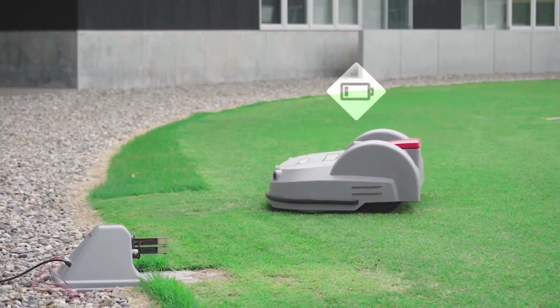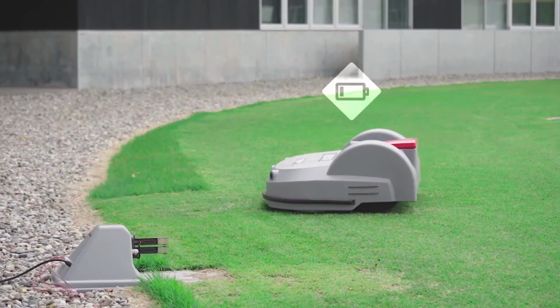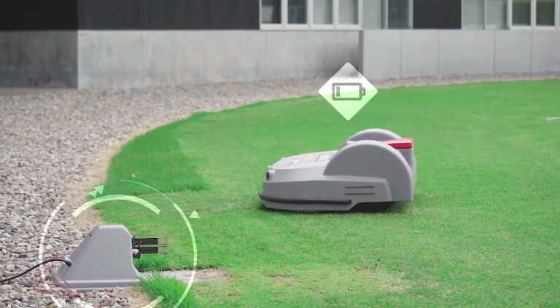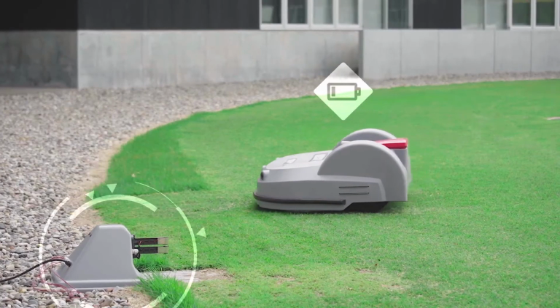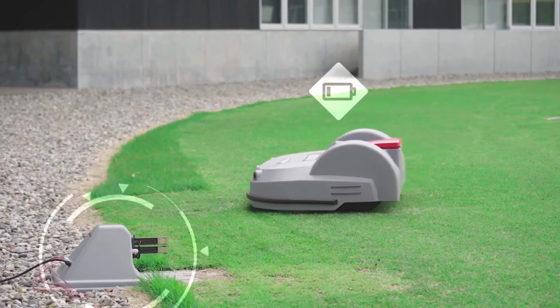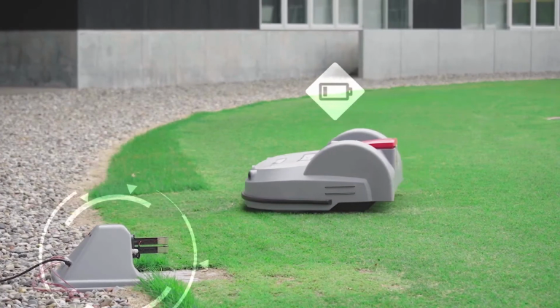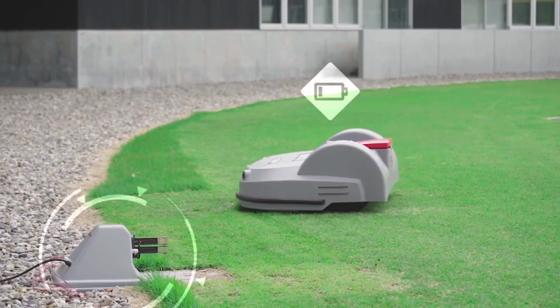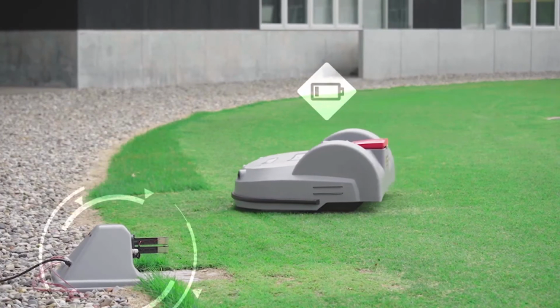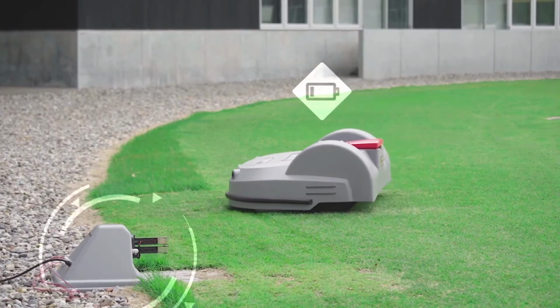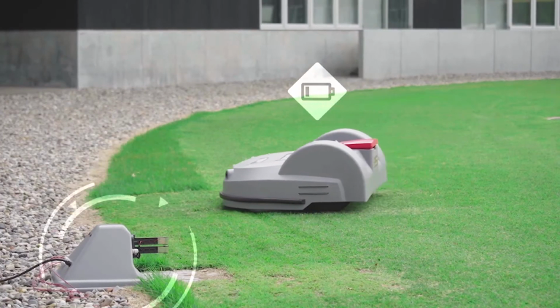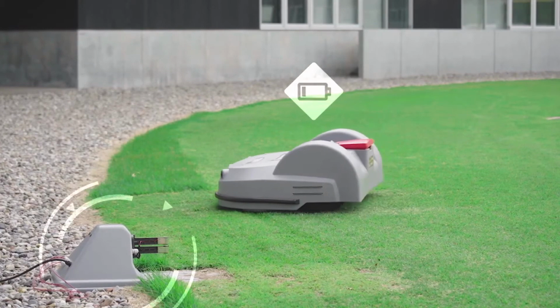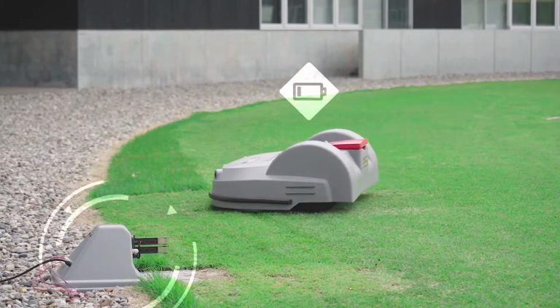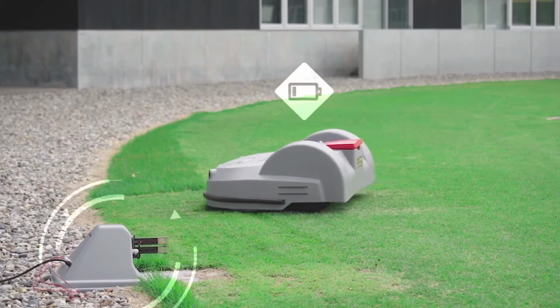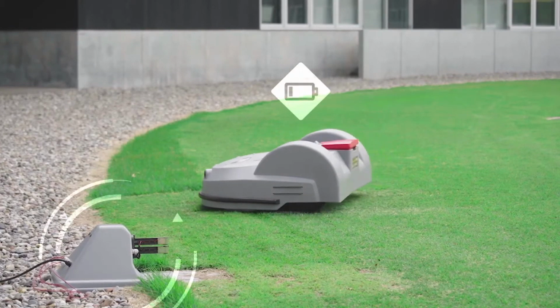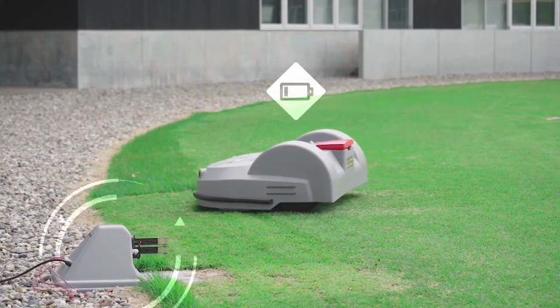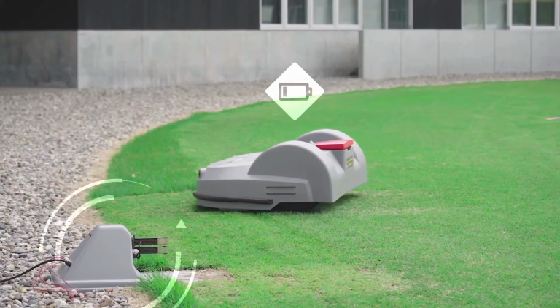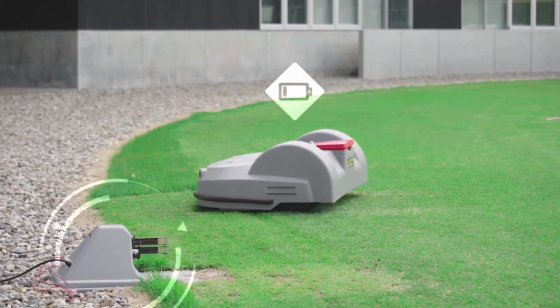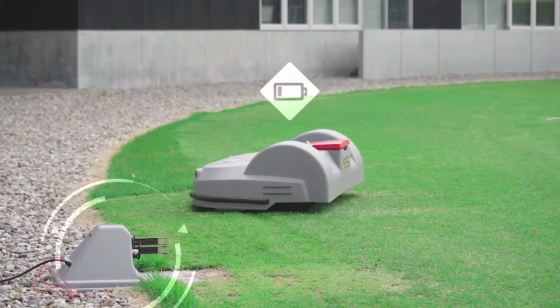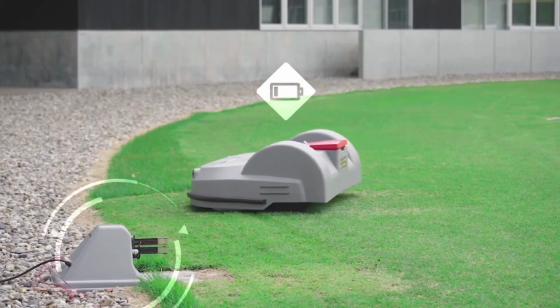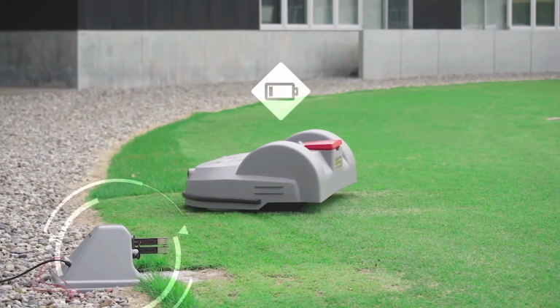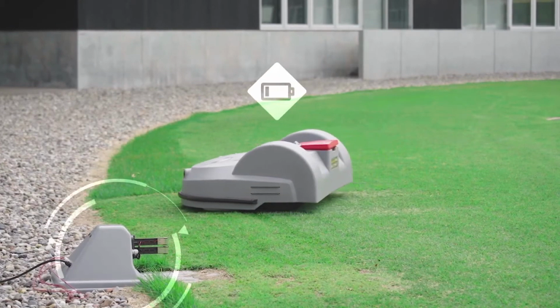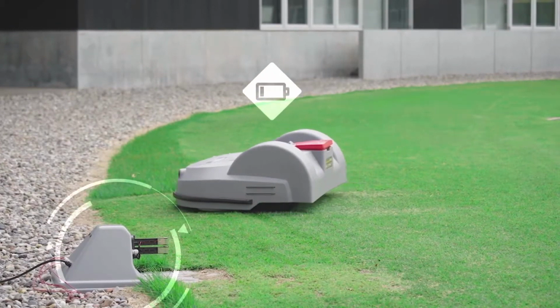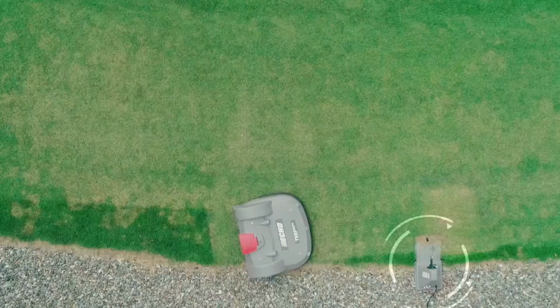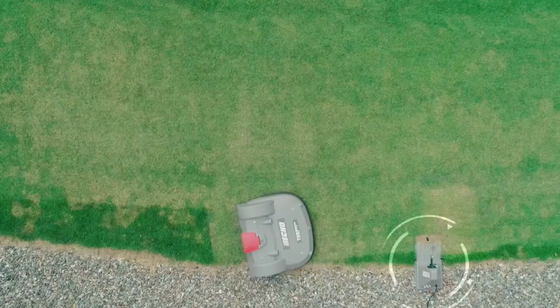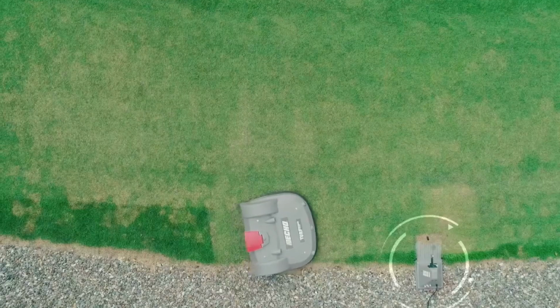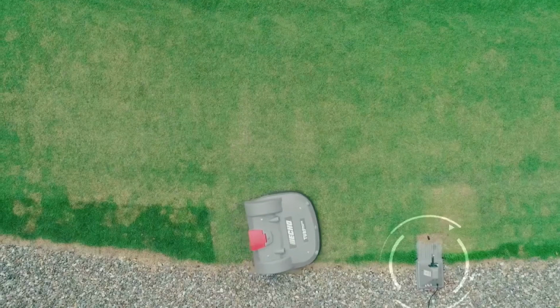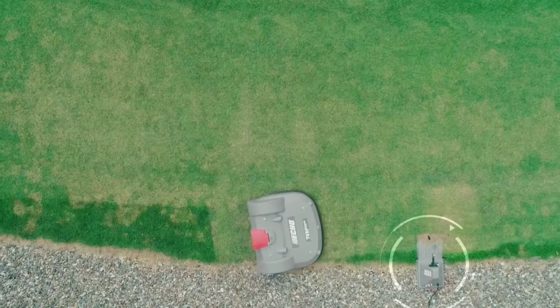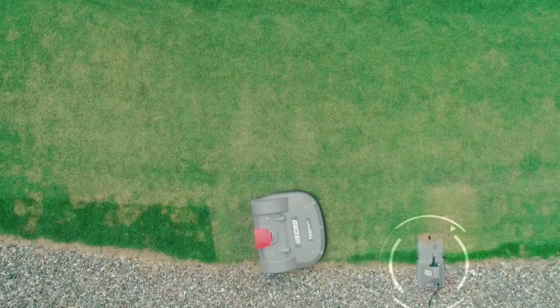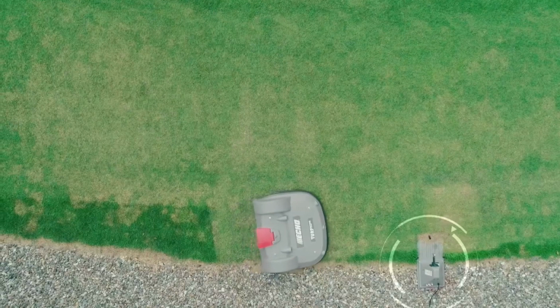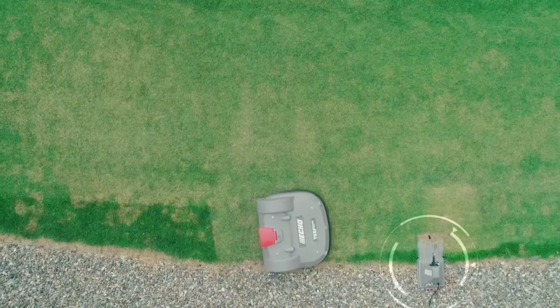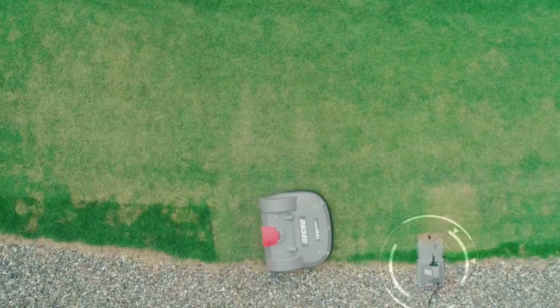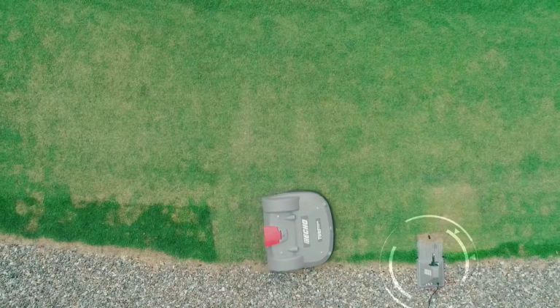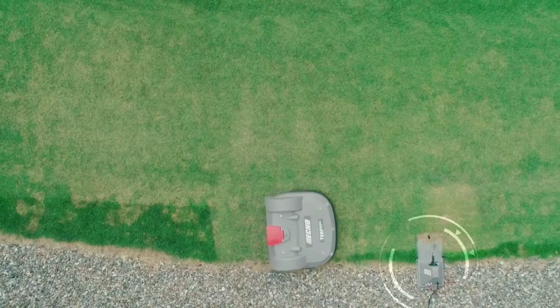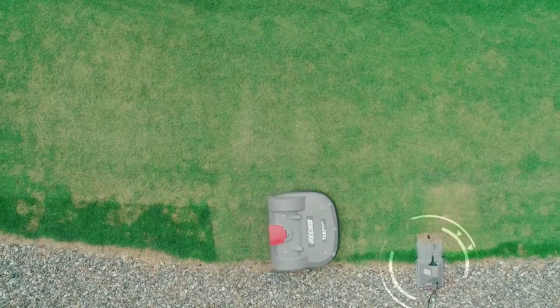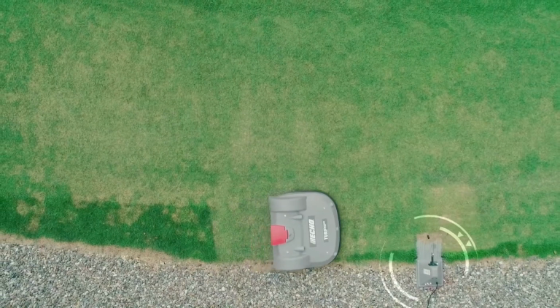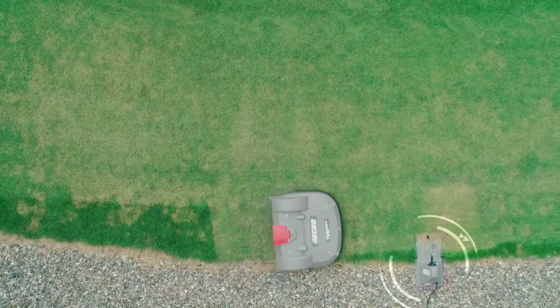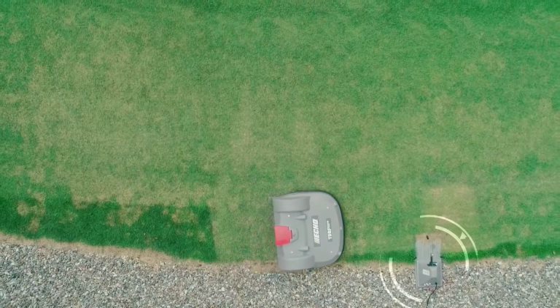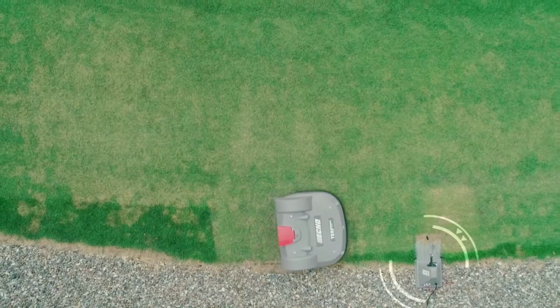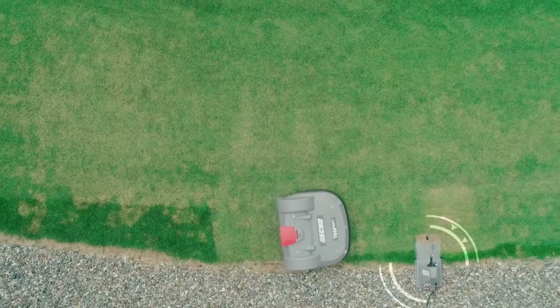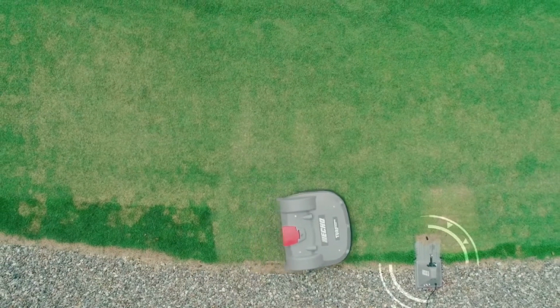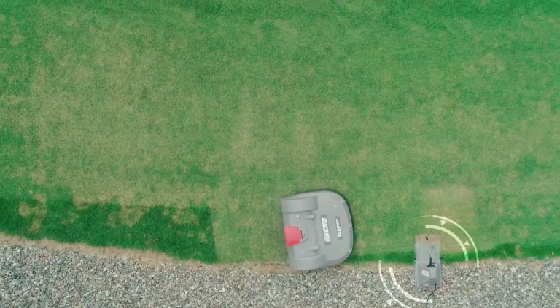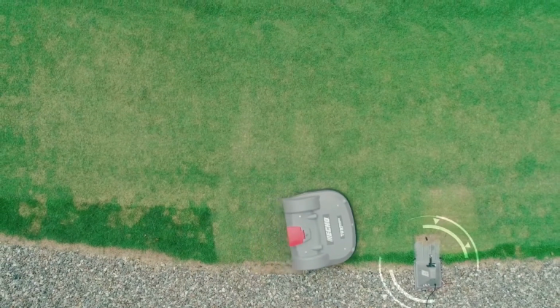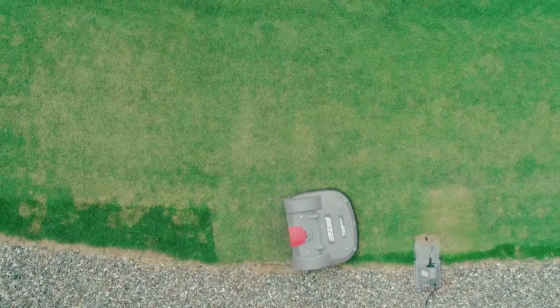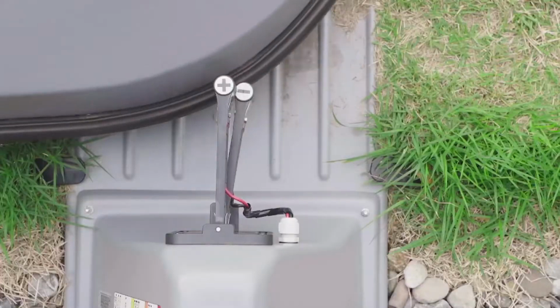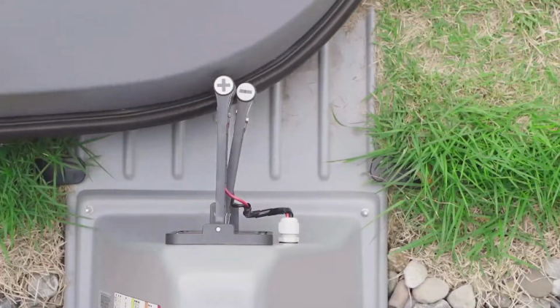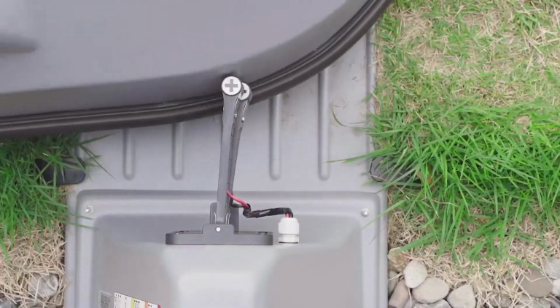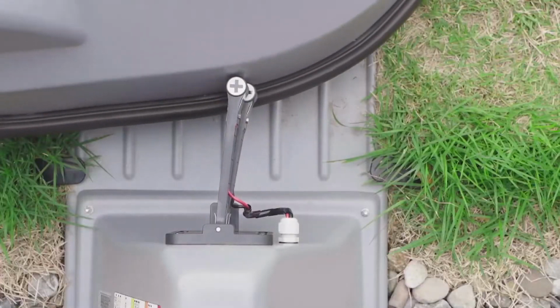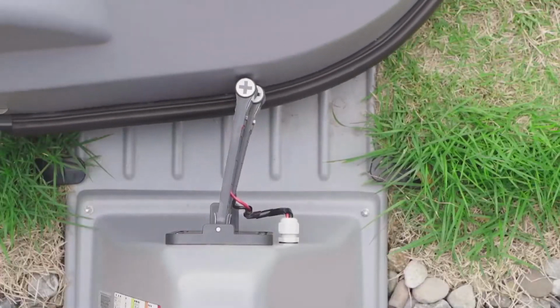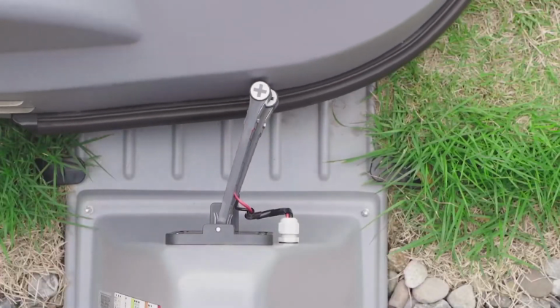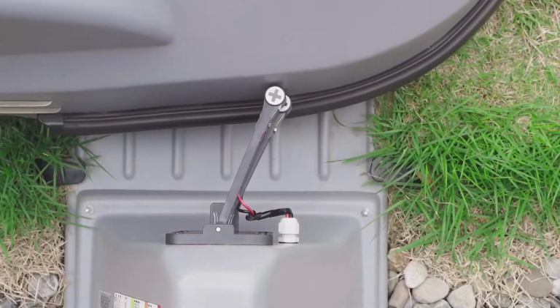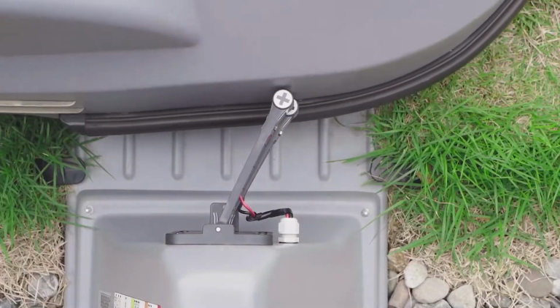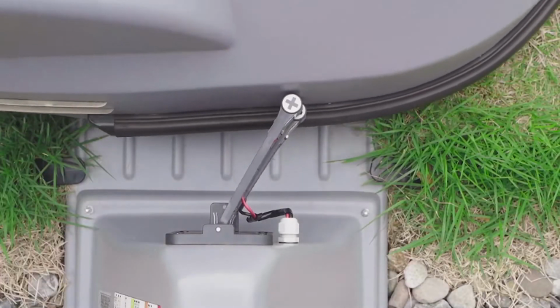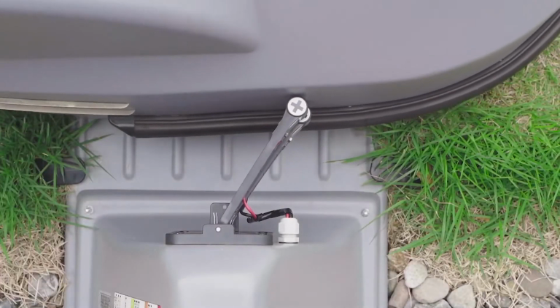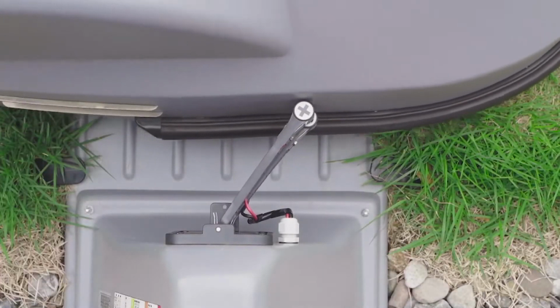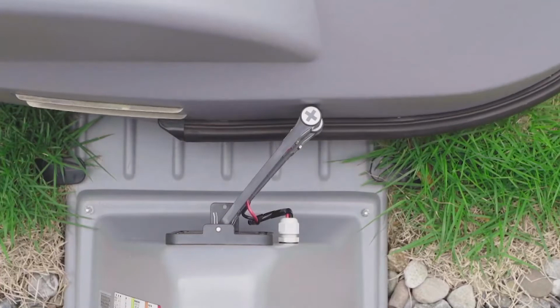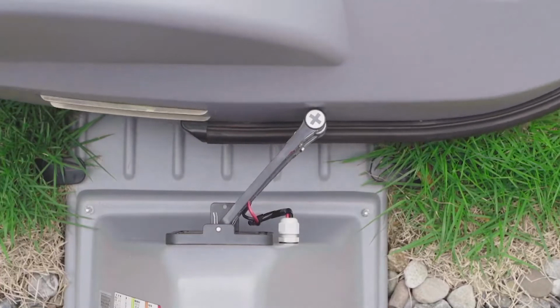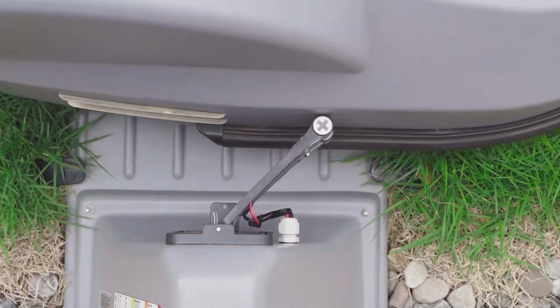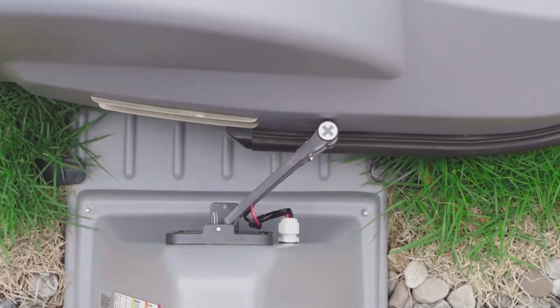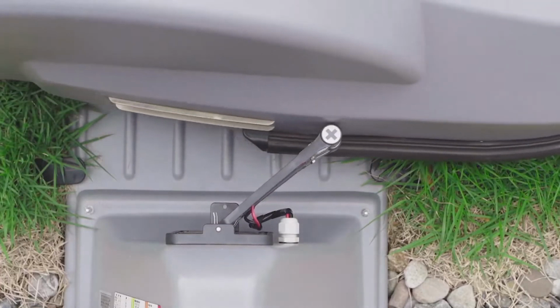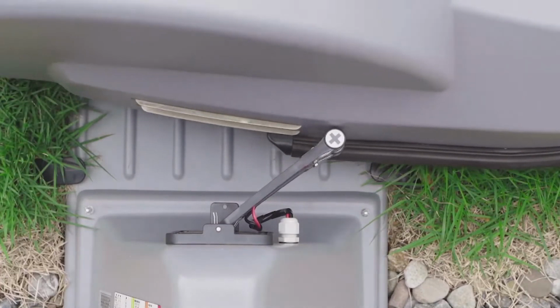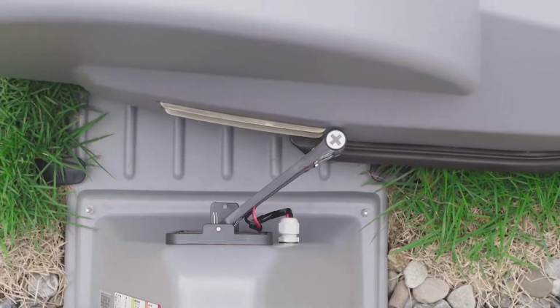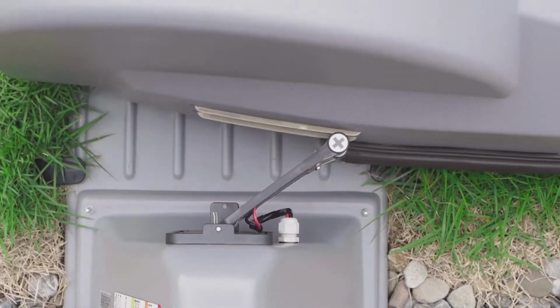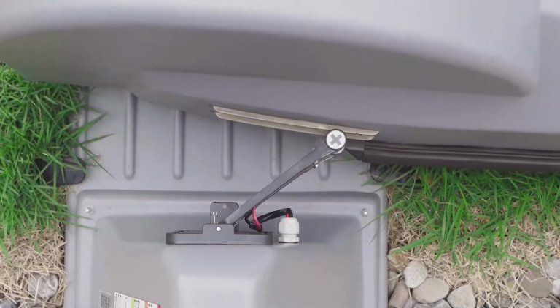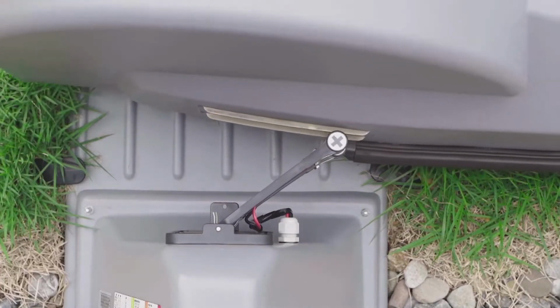When power is running low, the robot will automatically return to its docking station and fully recharge before recommencing work.